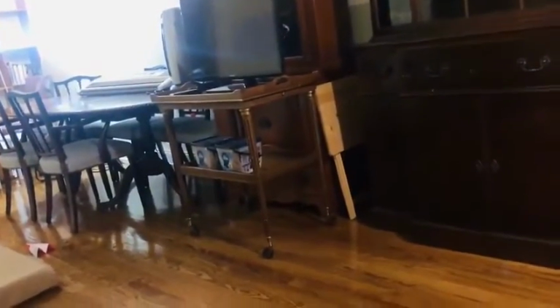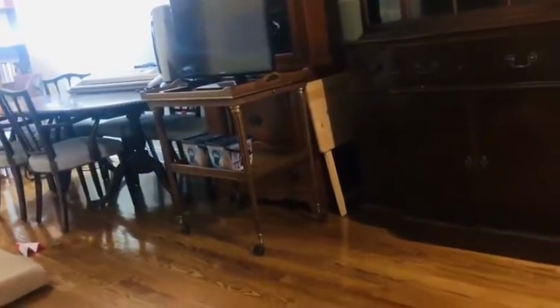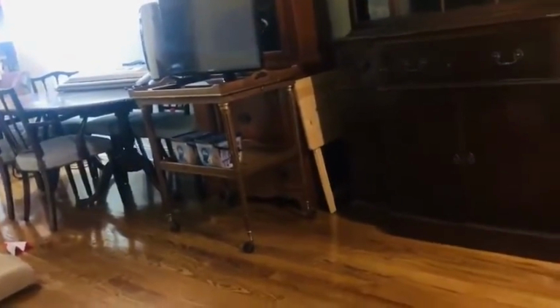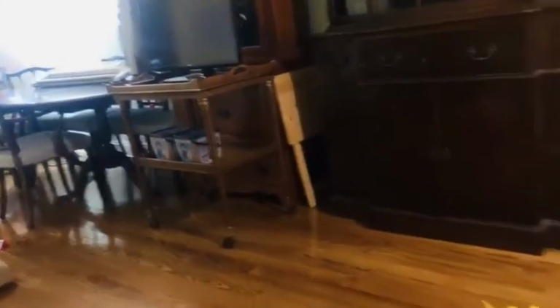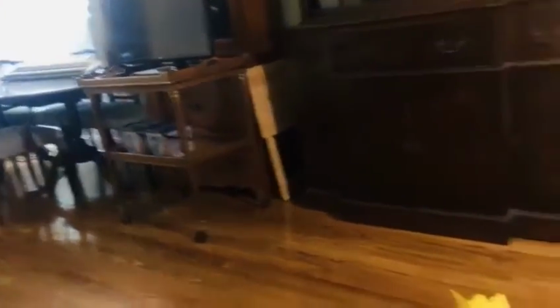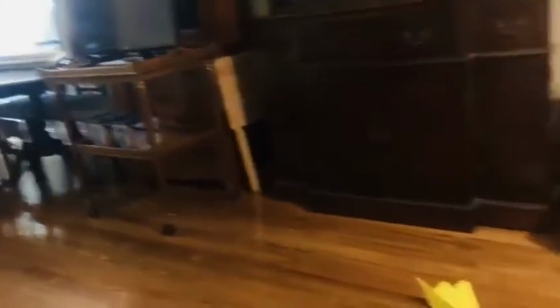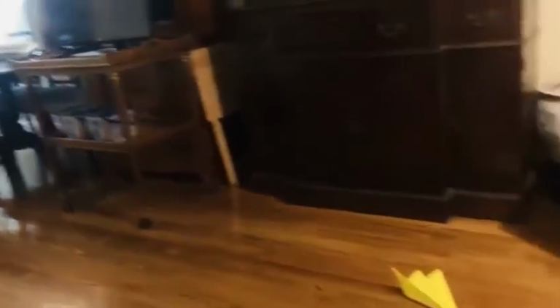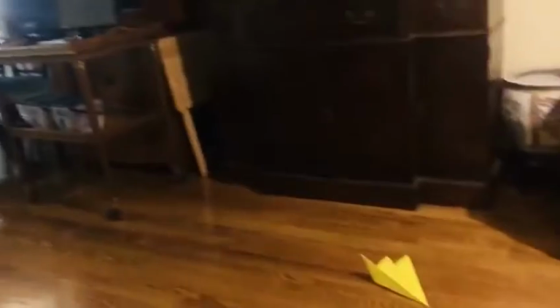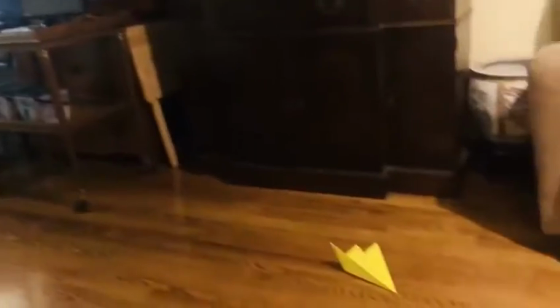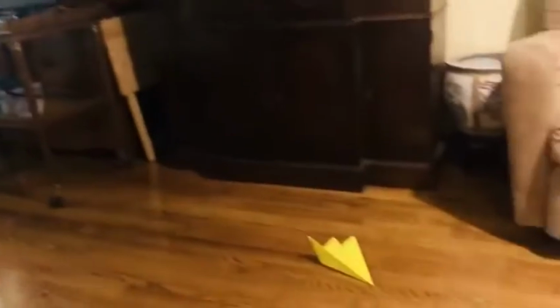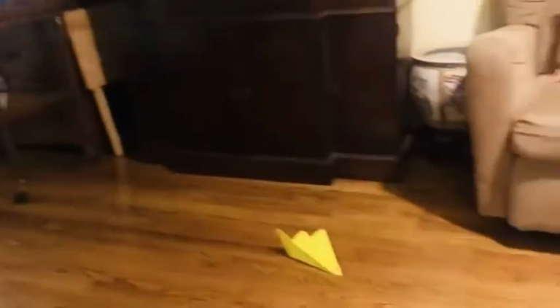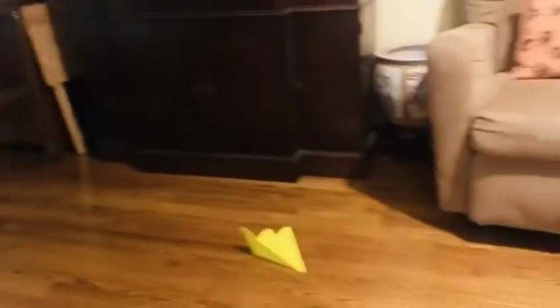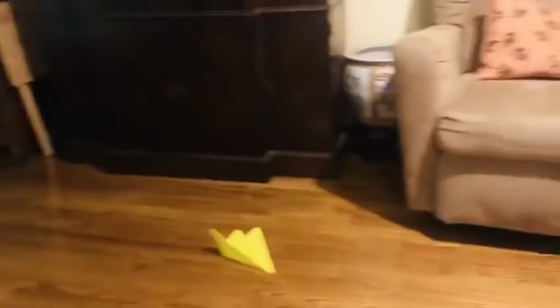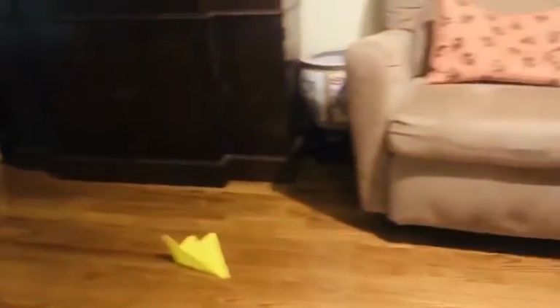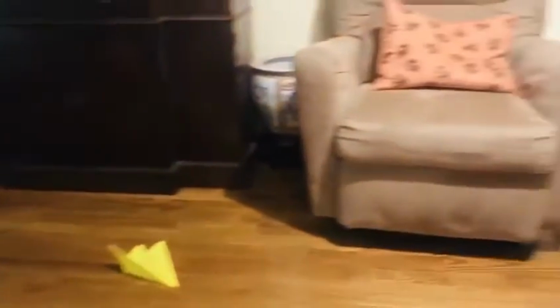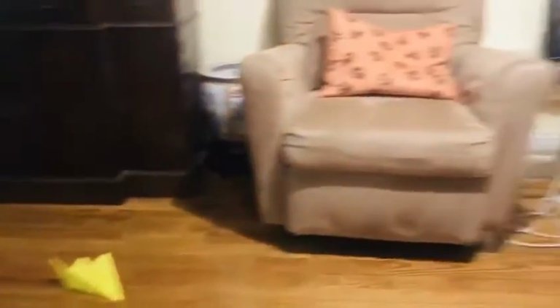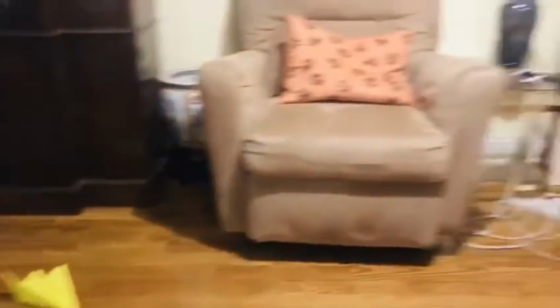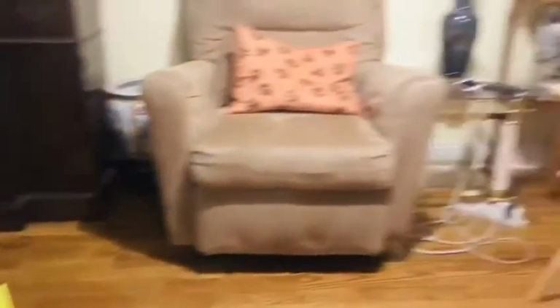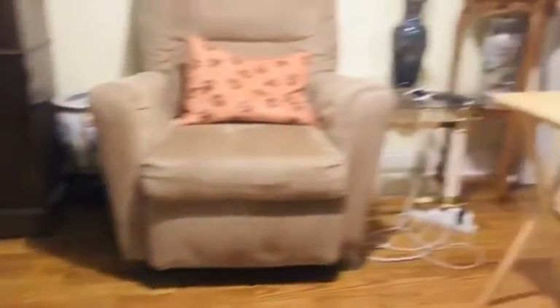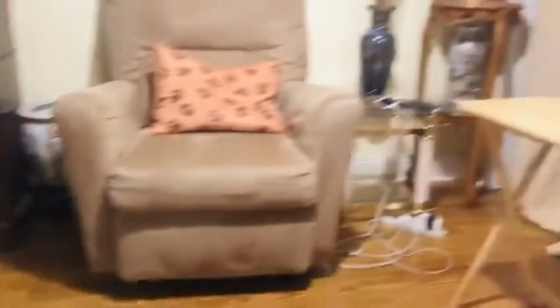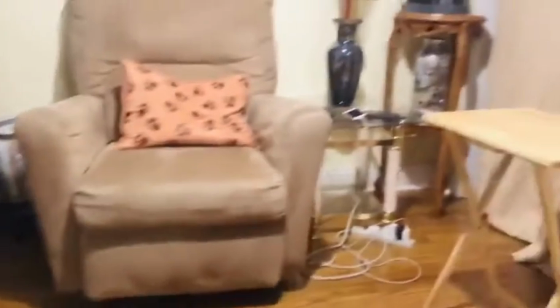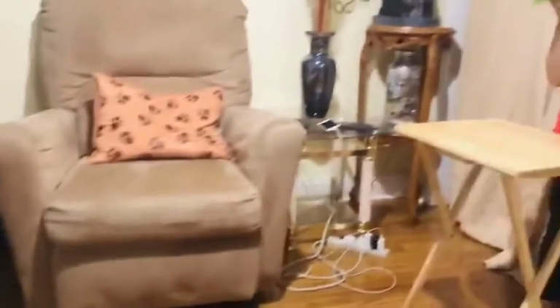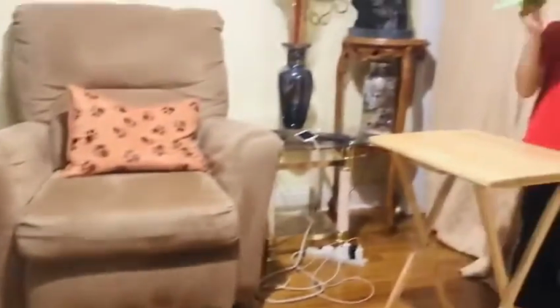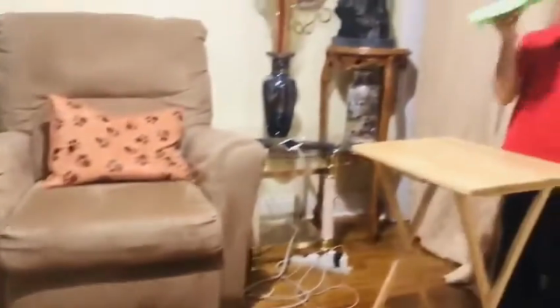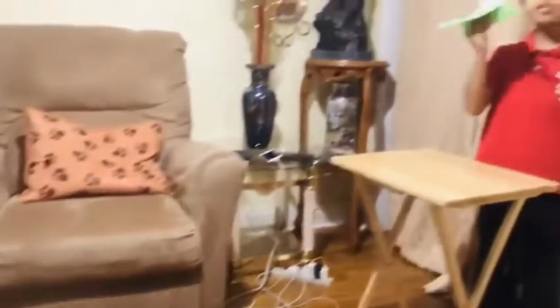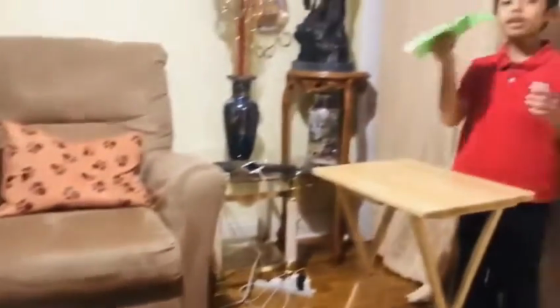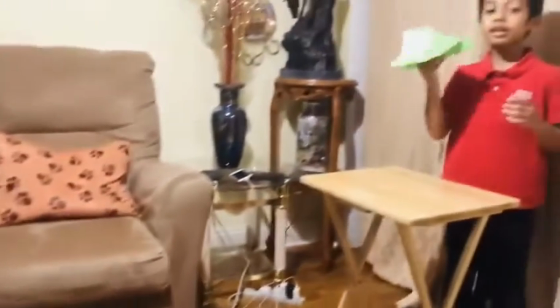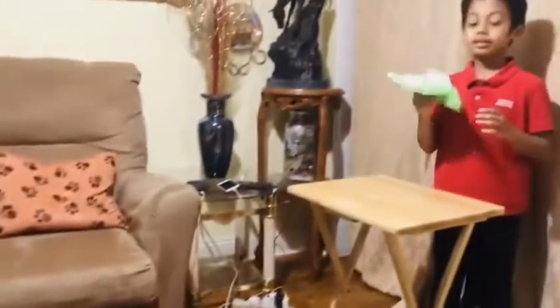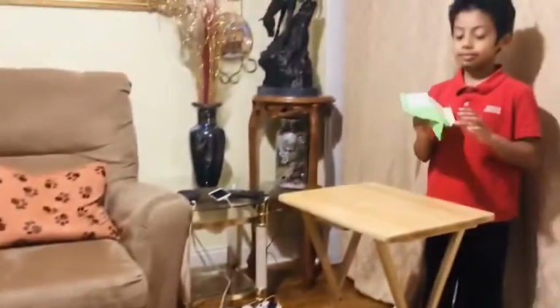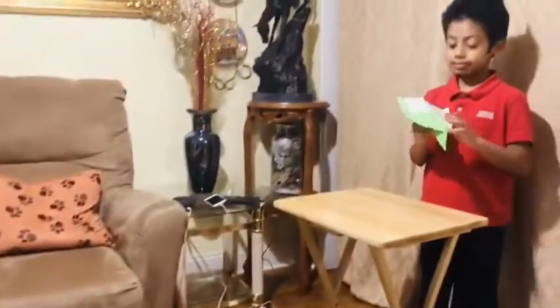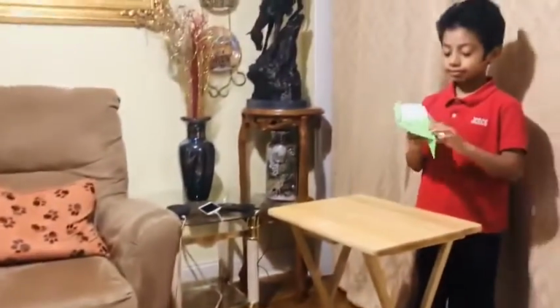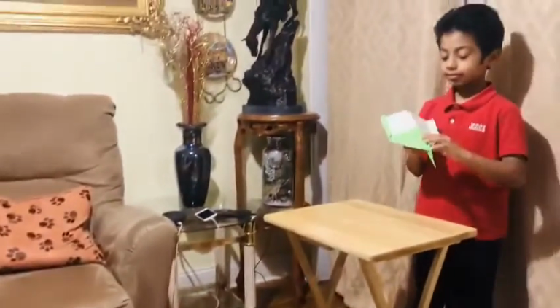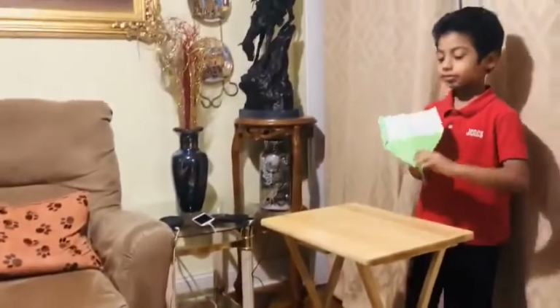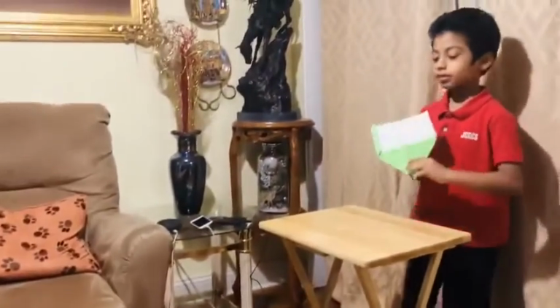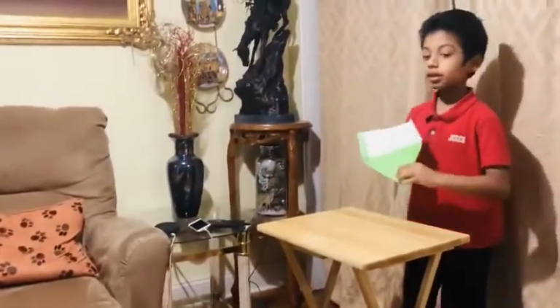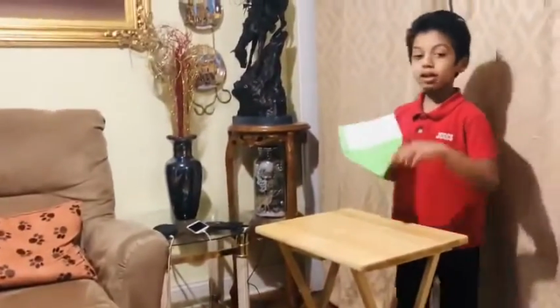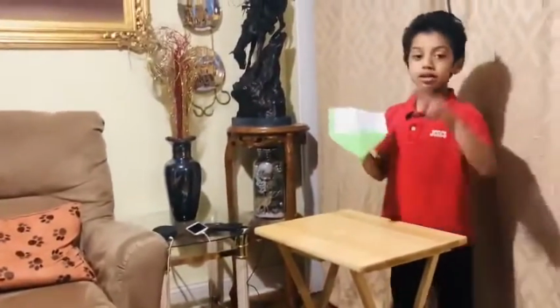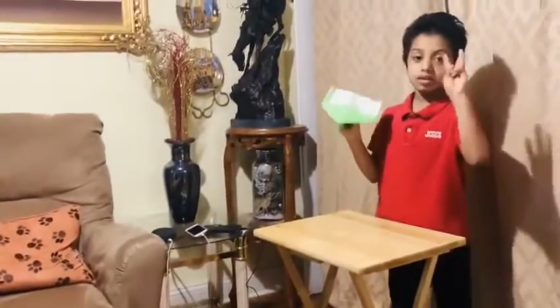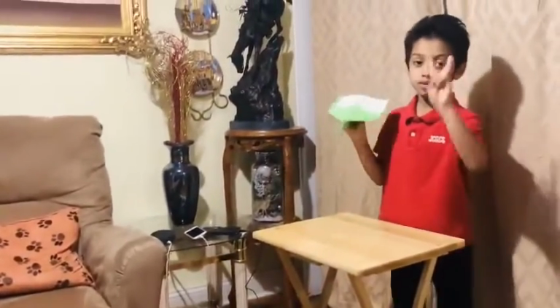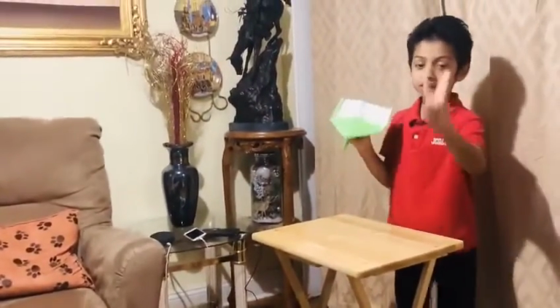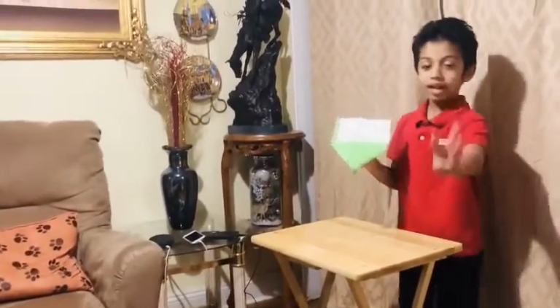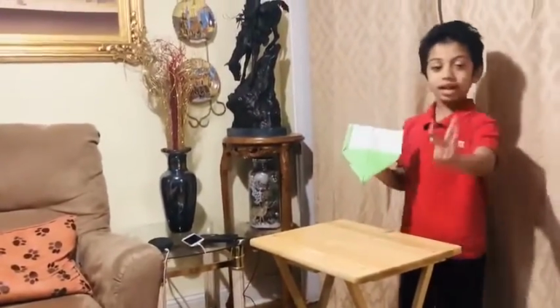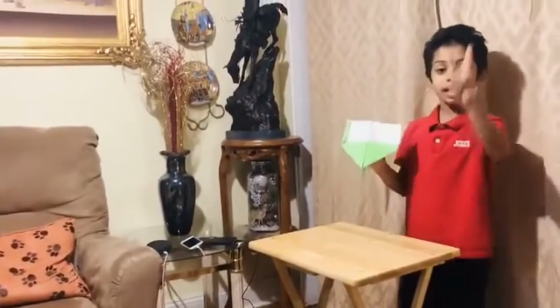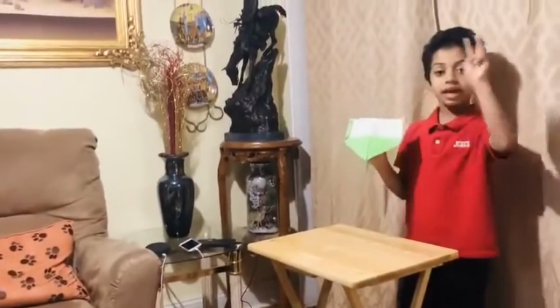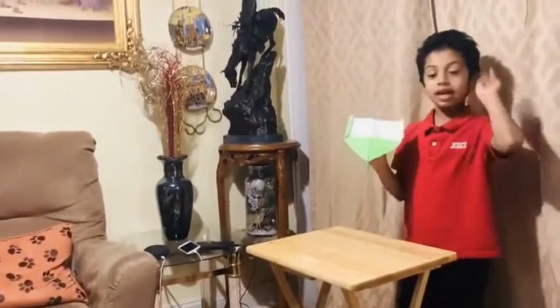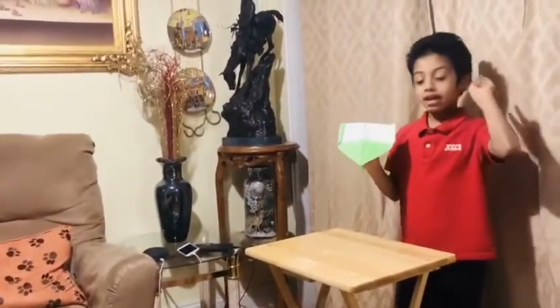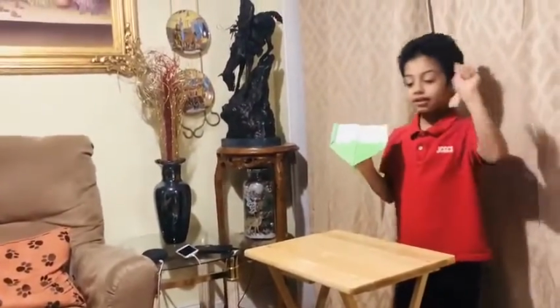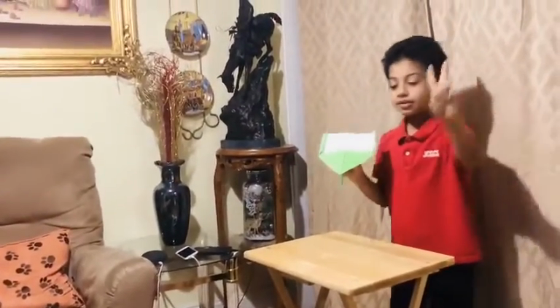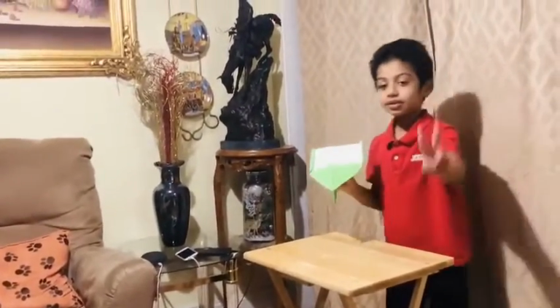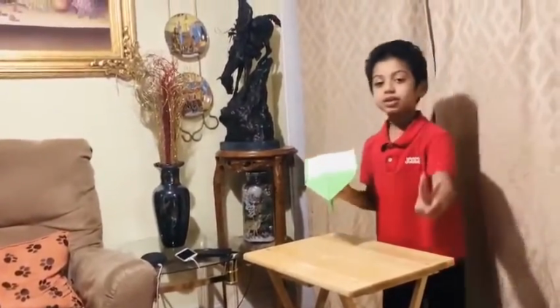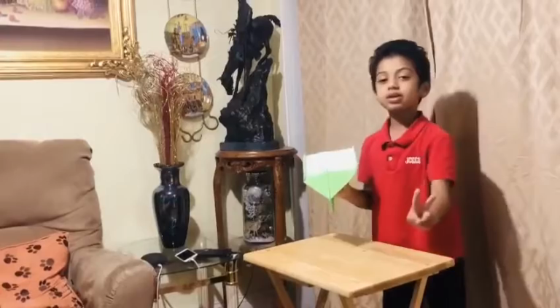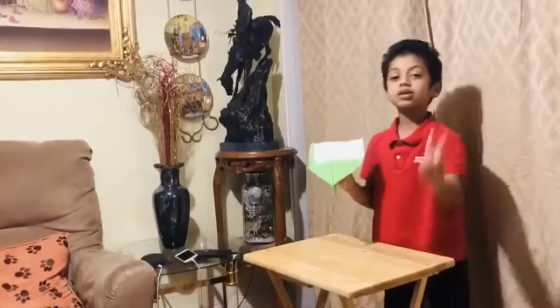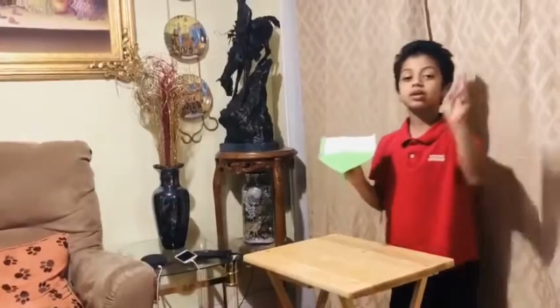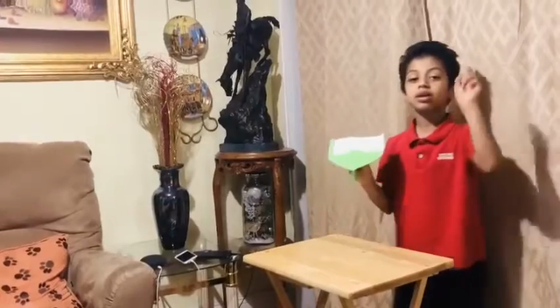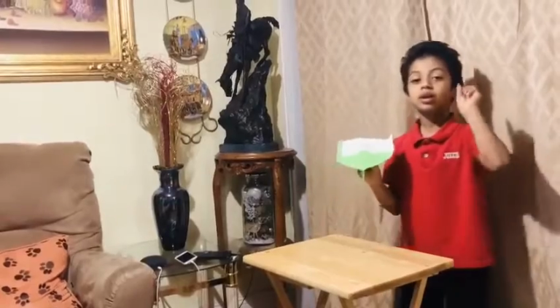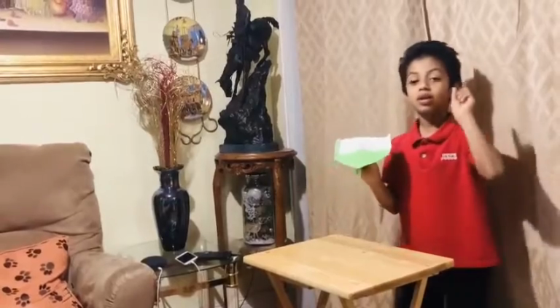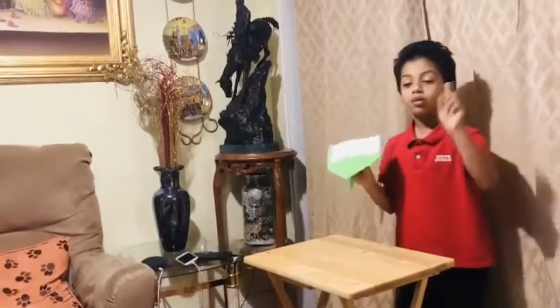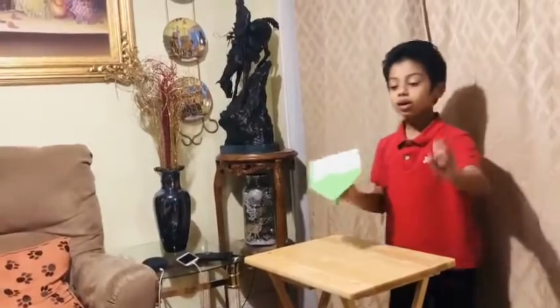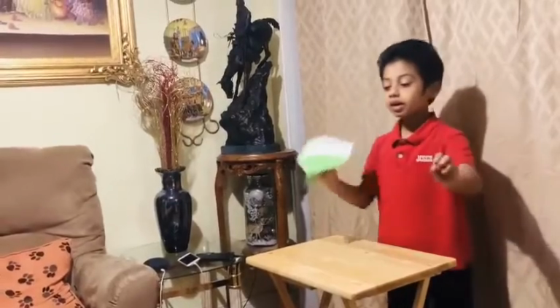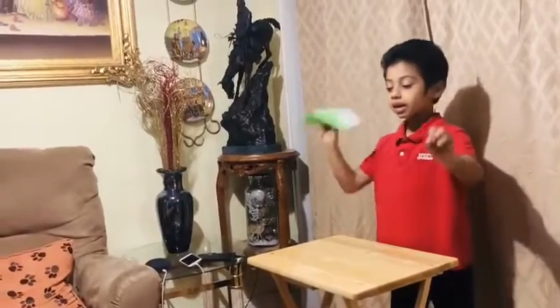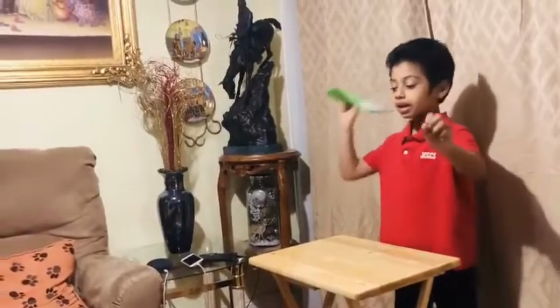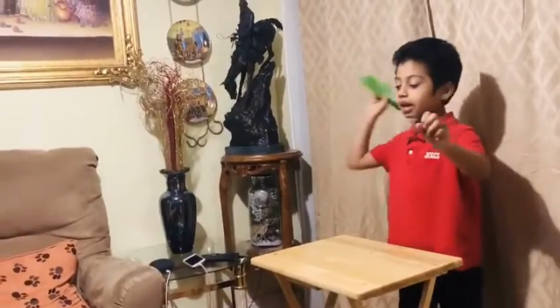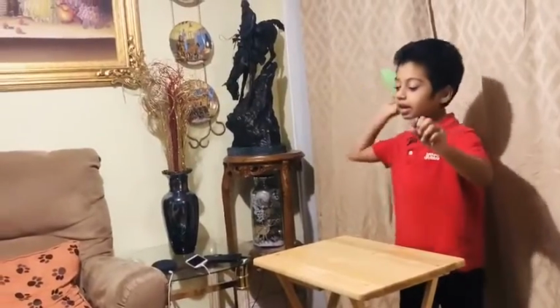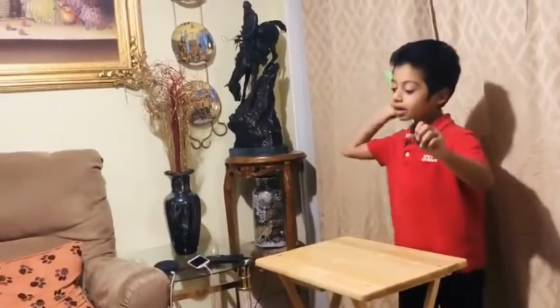Now let's test out aircraft green. Three, two, one, and go.